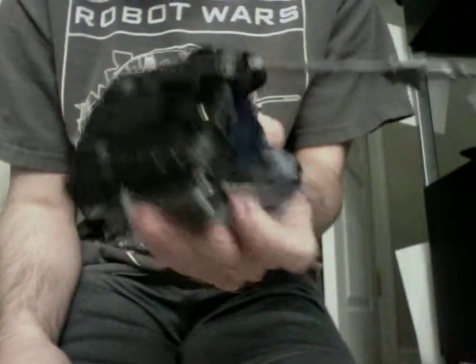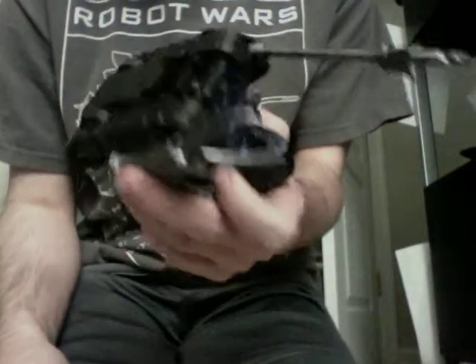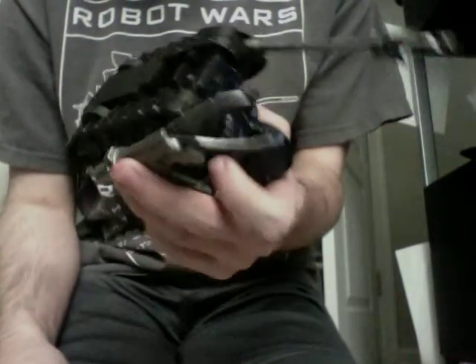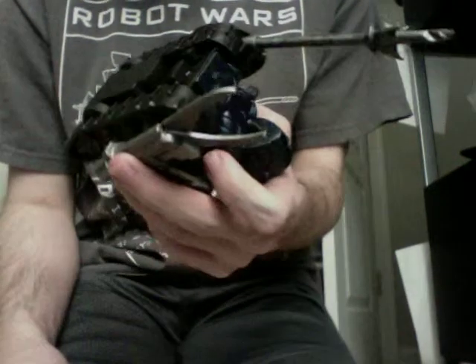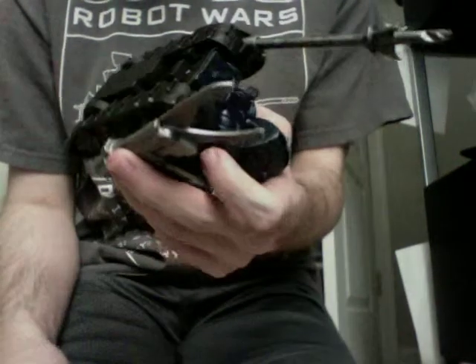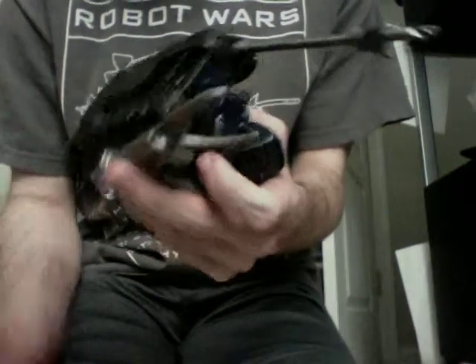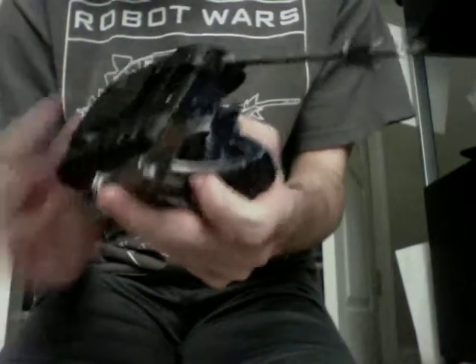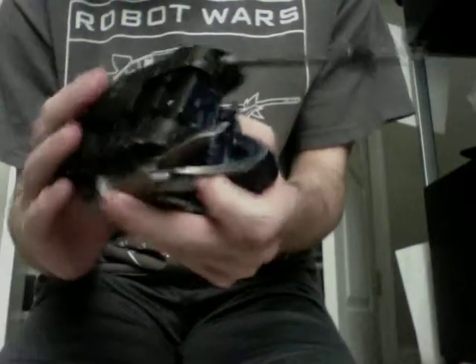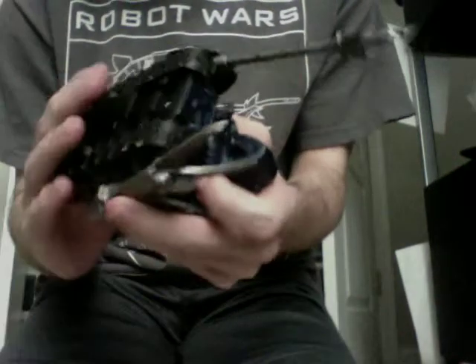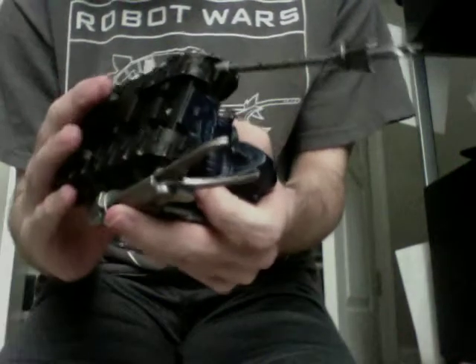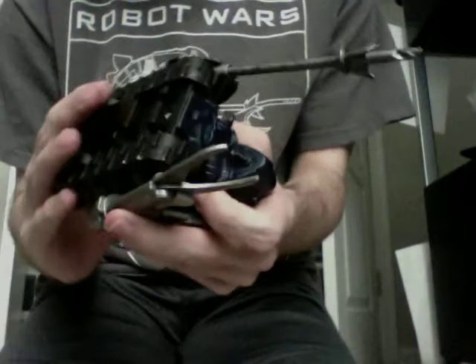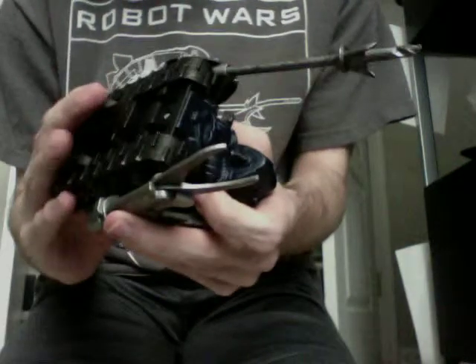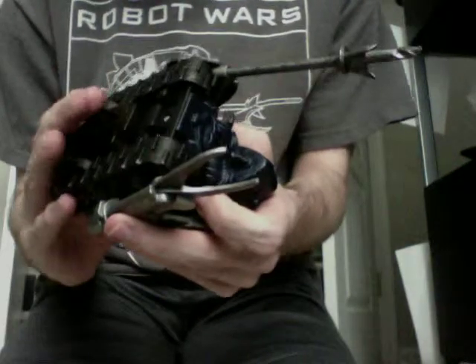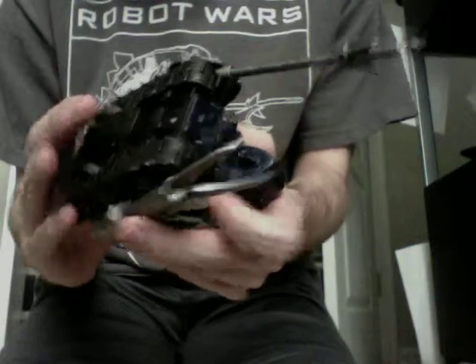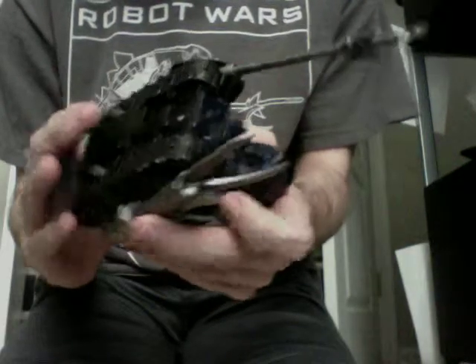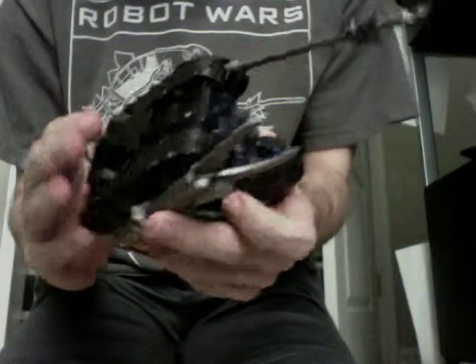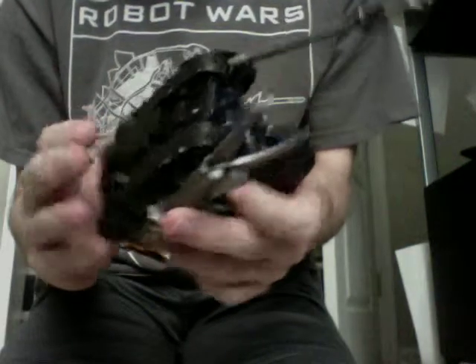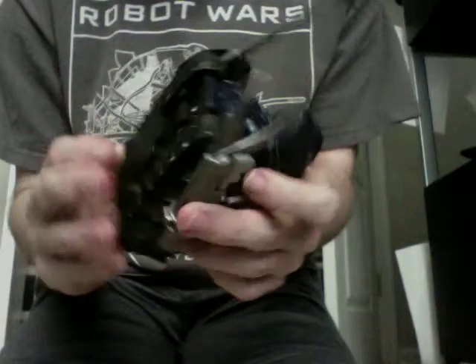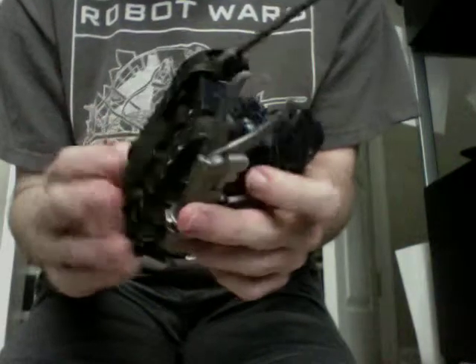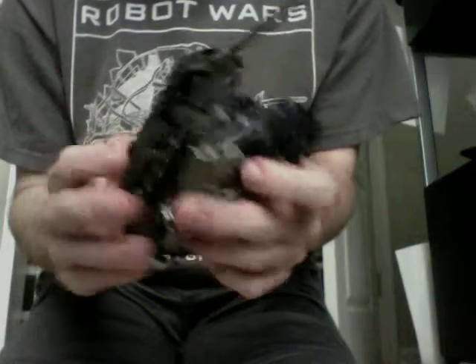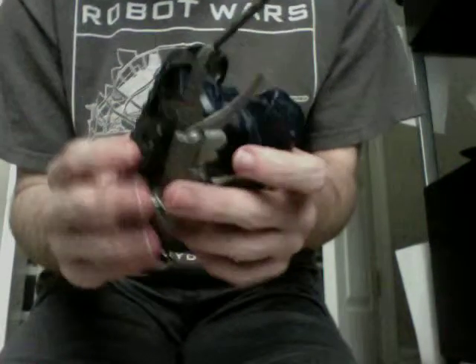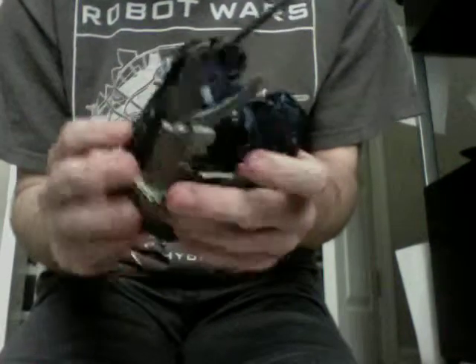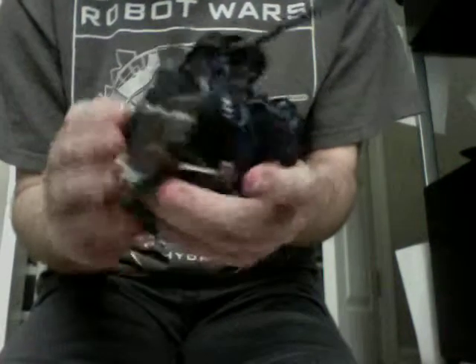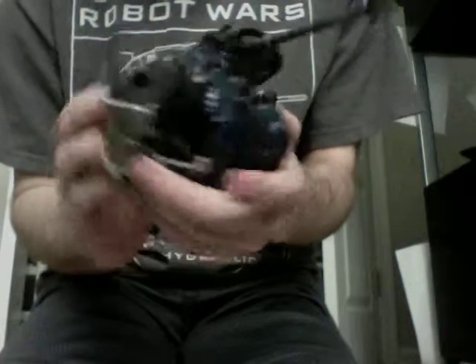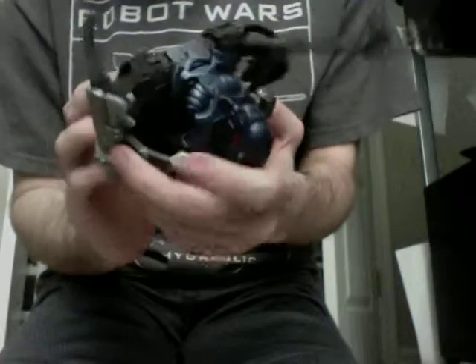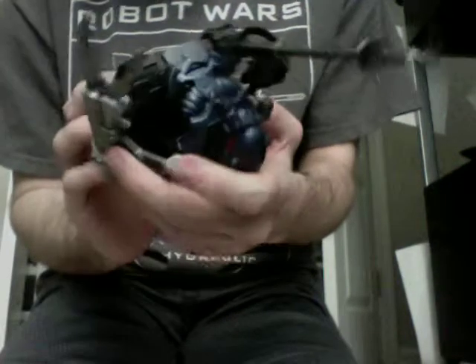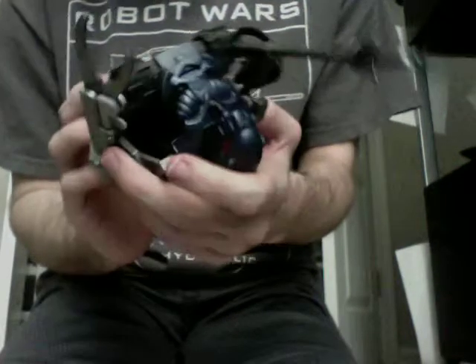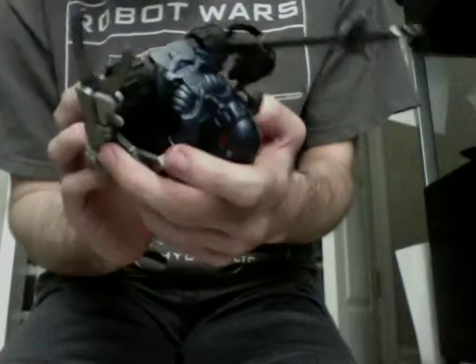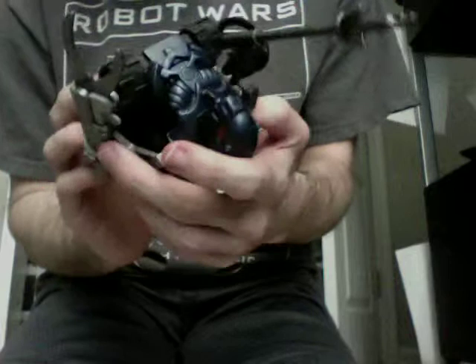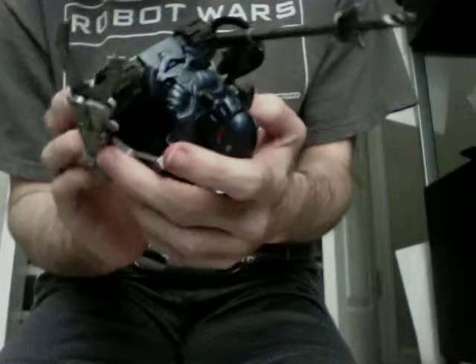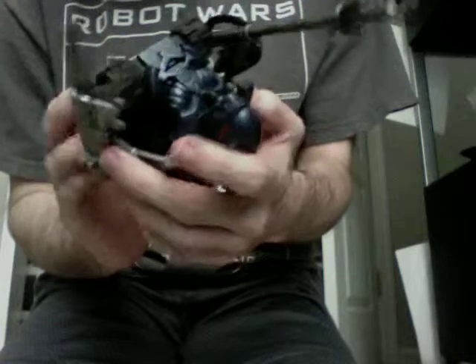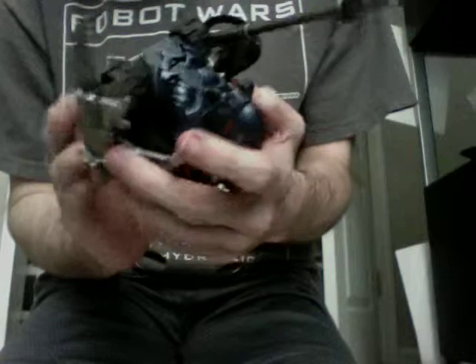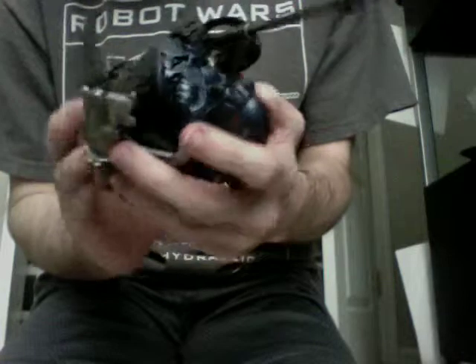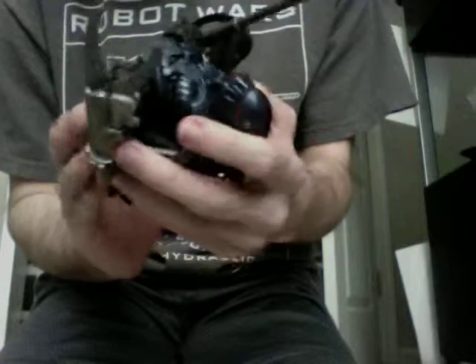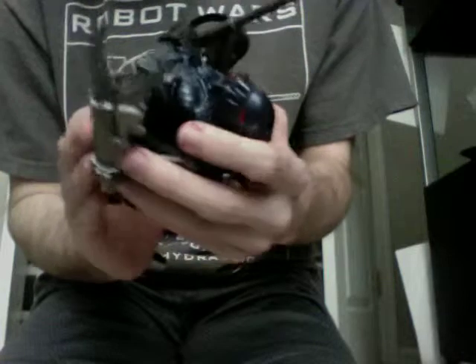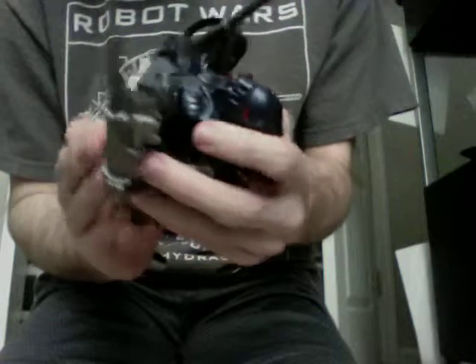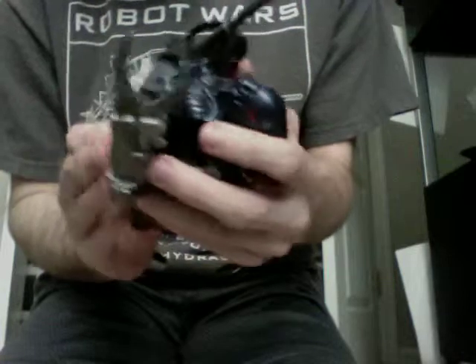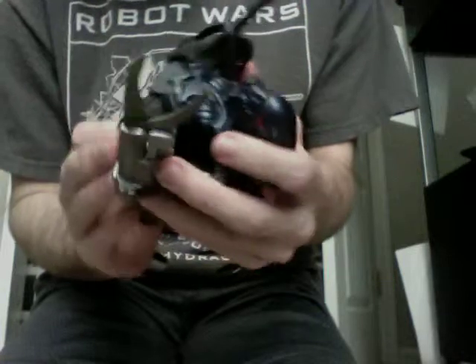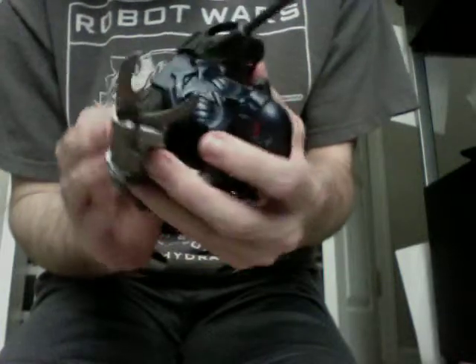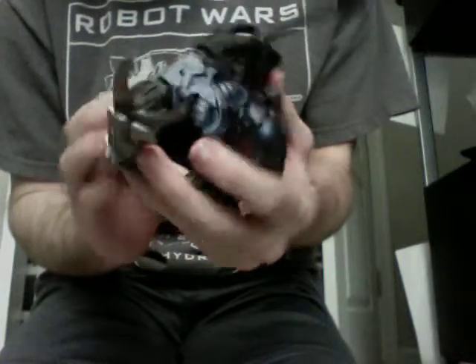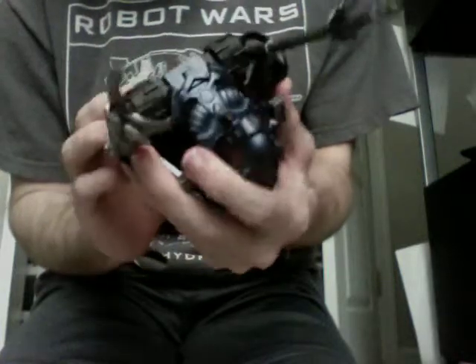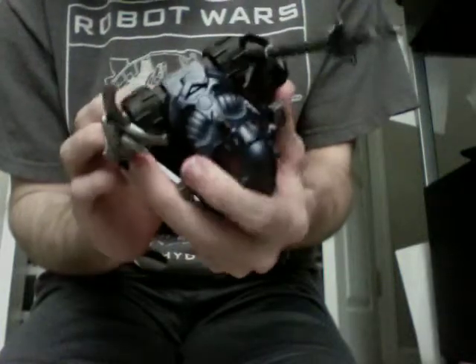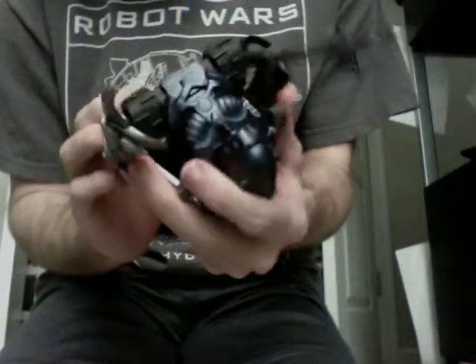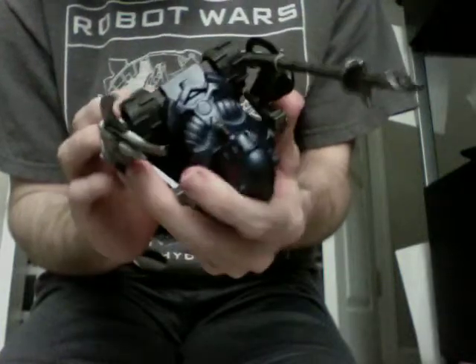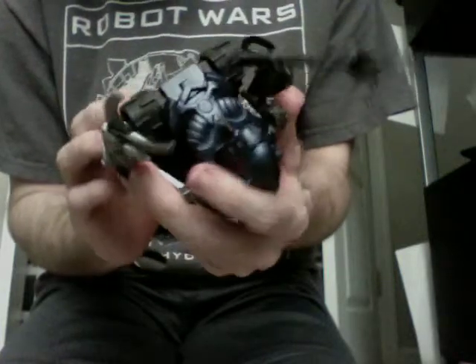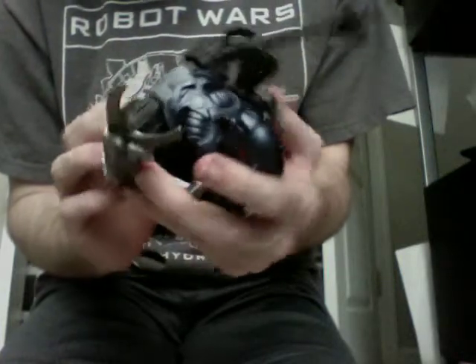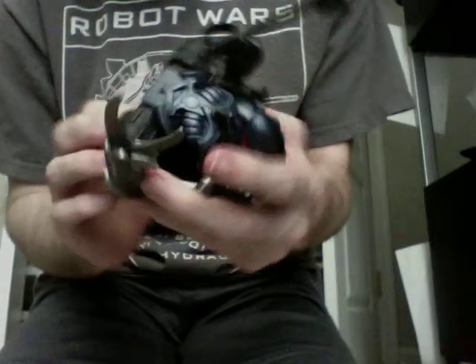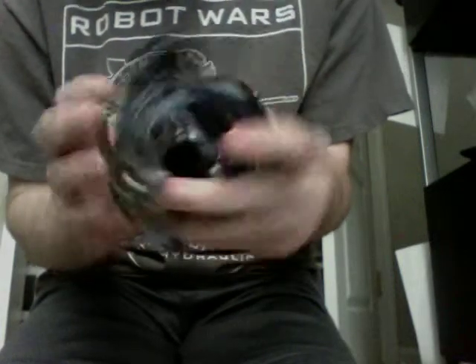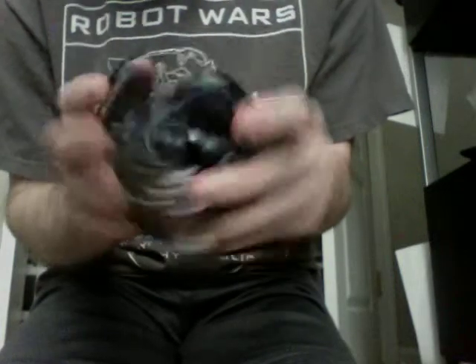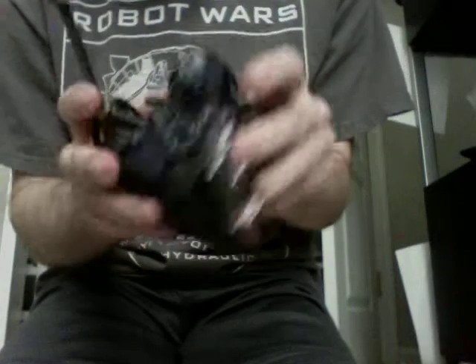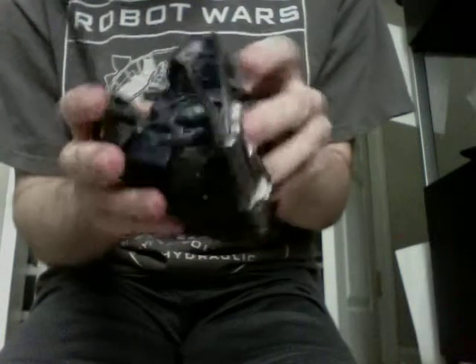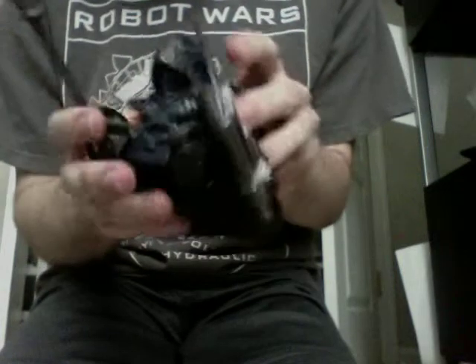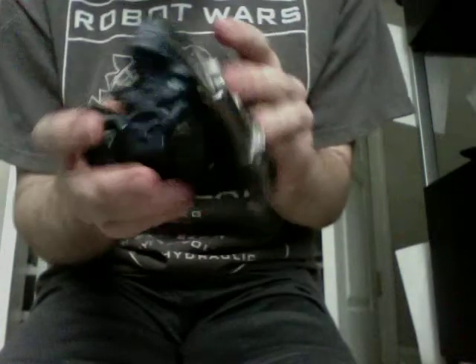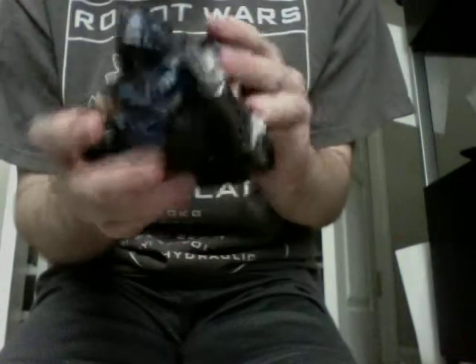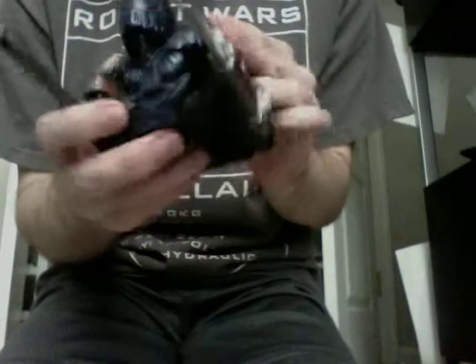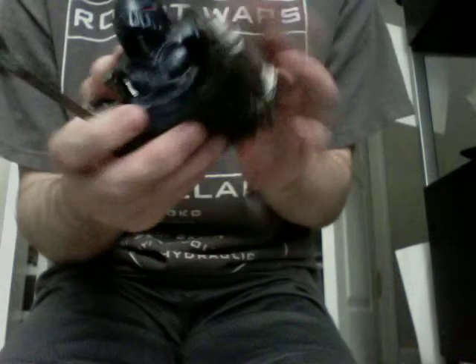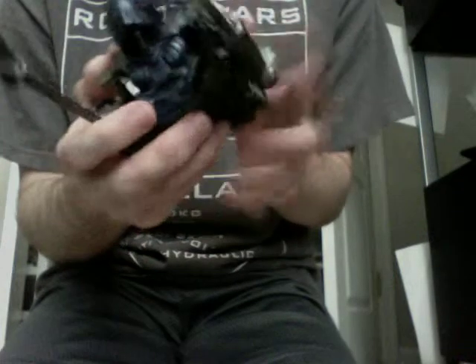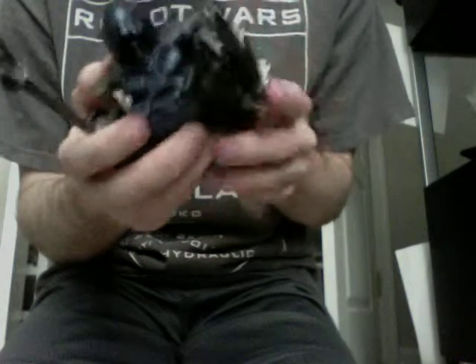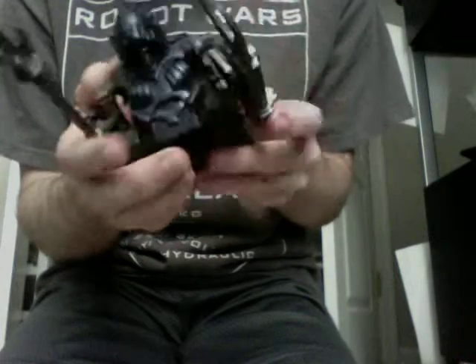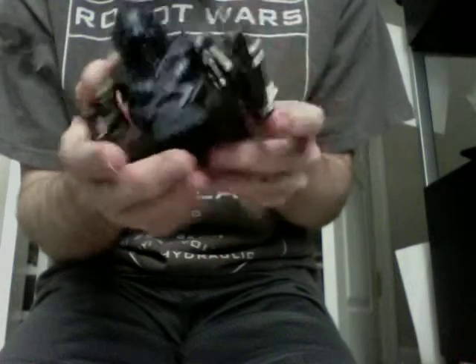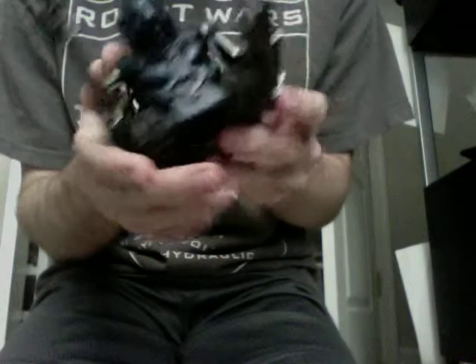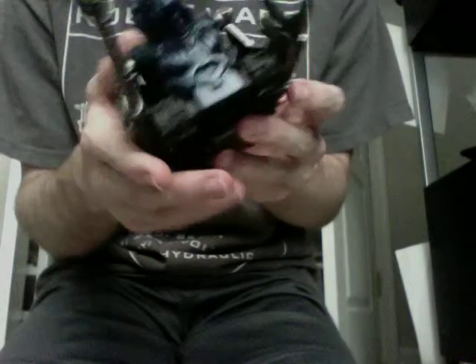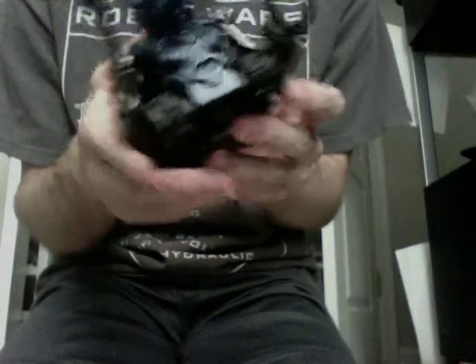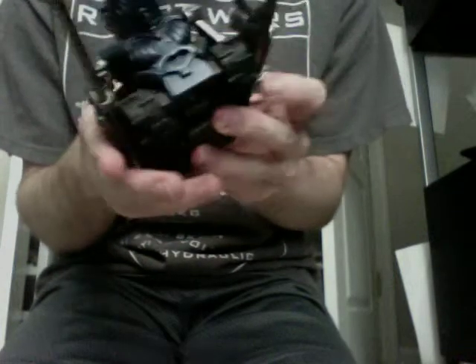He's missing the front wheels there. I guess I haven't put them back in yet. I suppose it doesn't matter for this review.